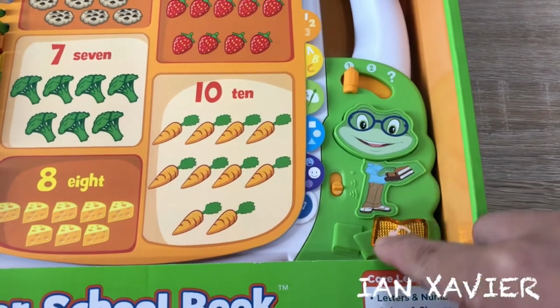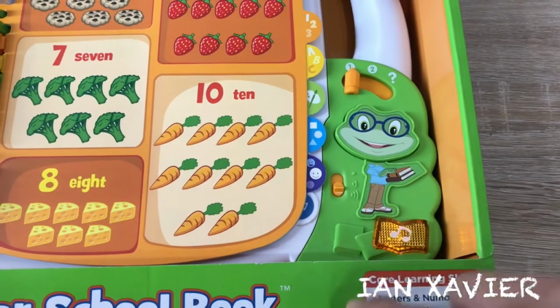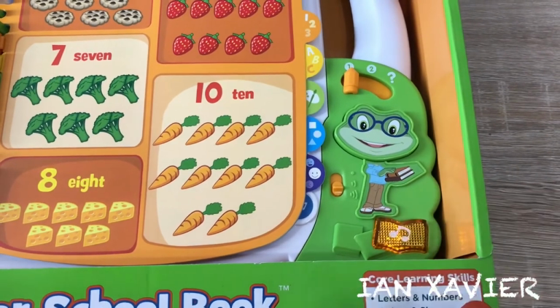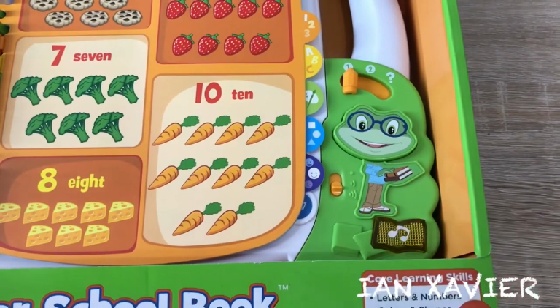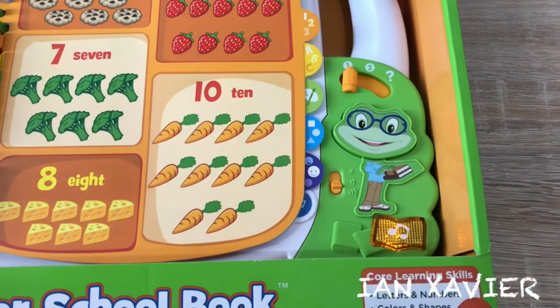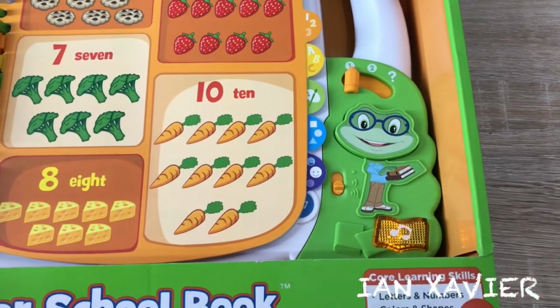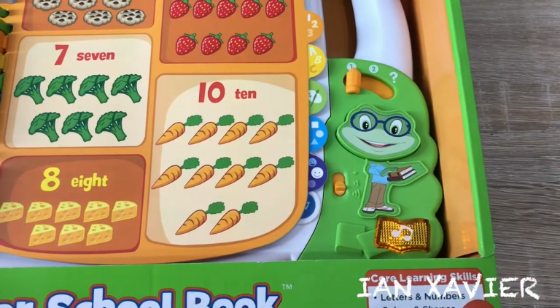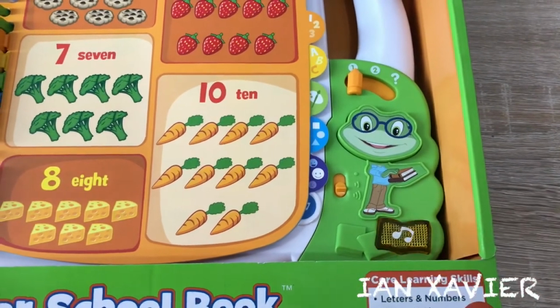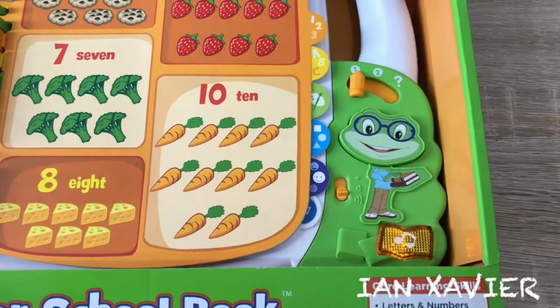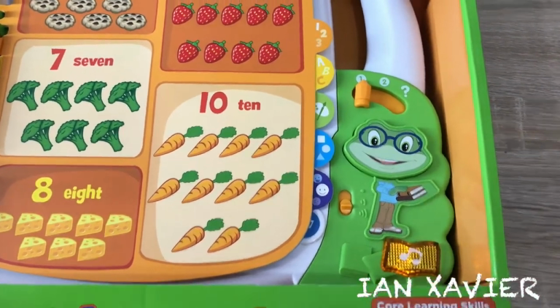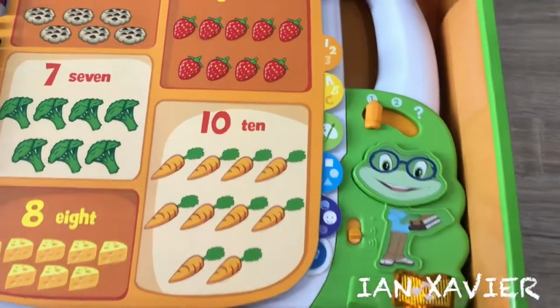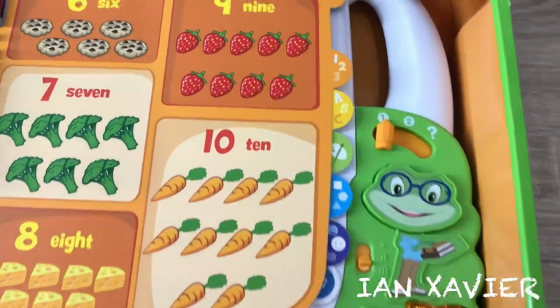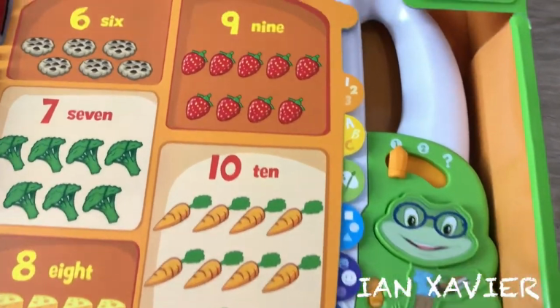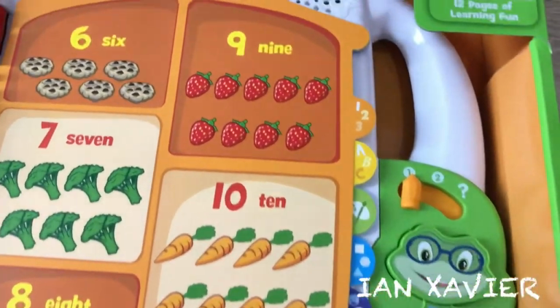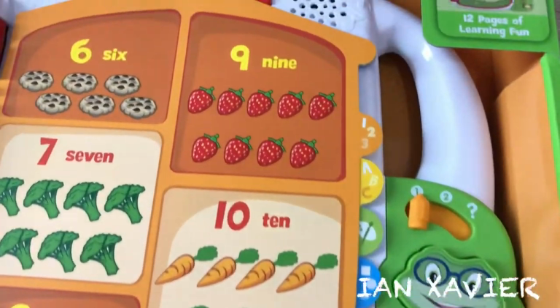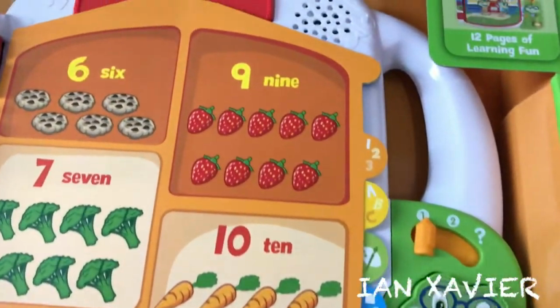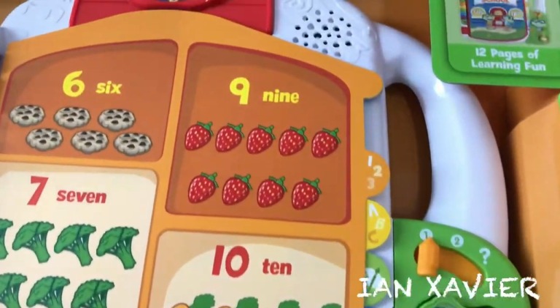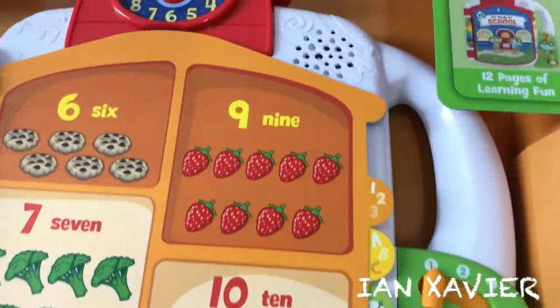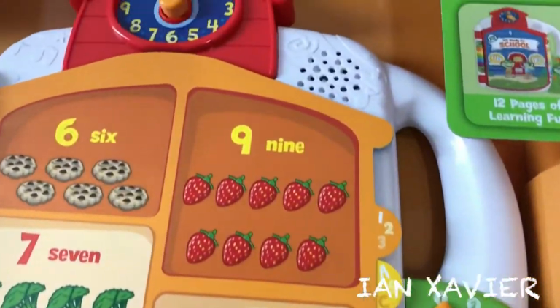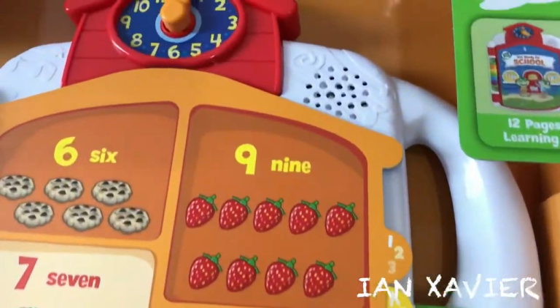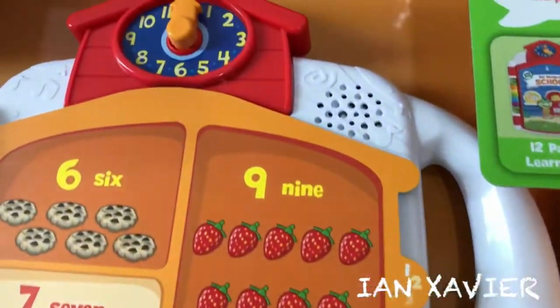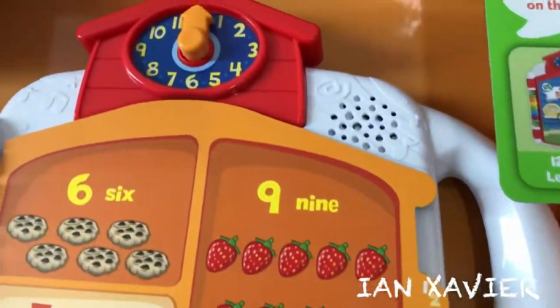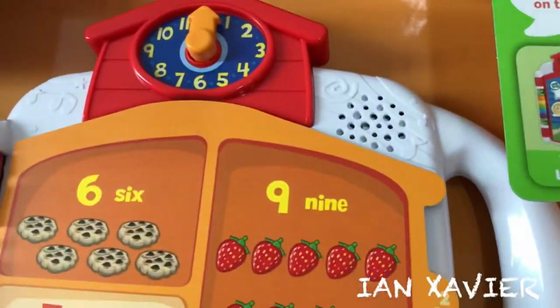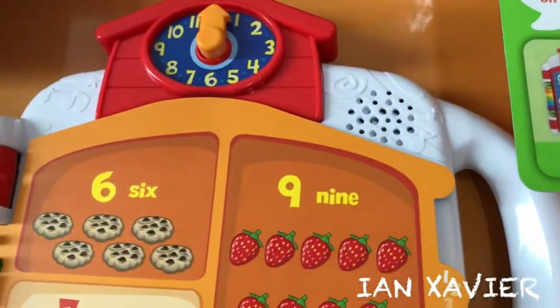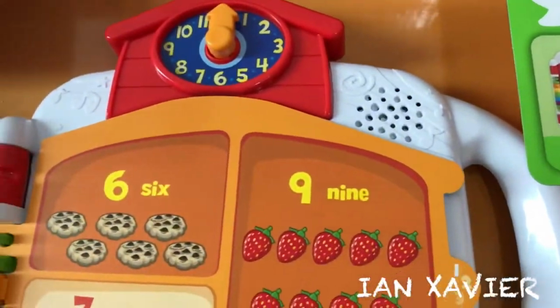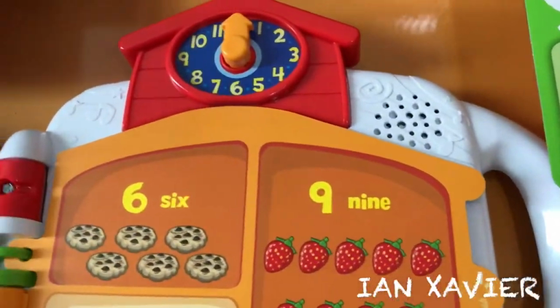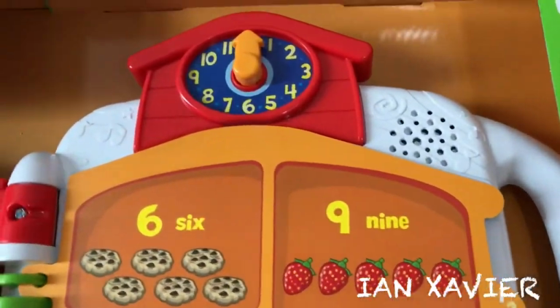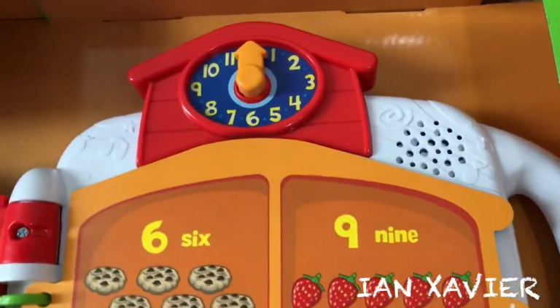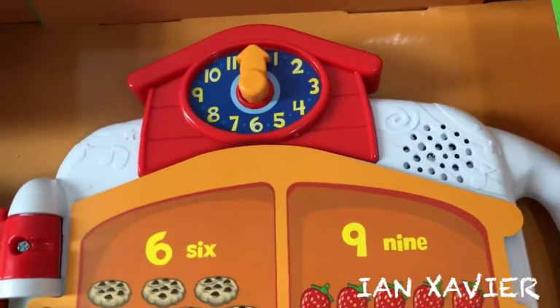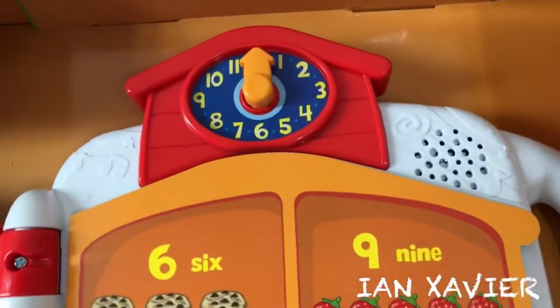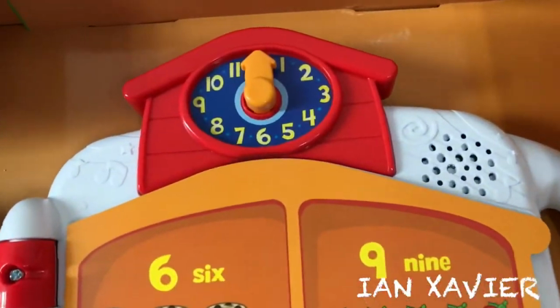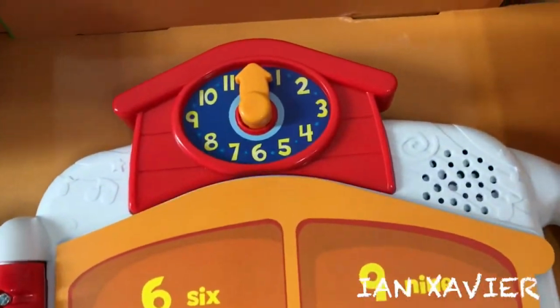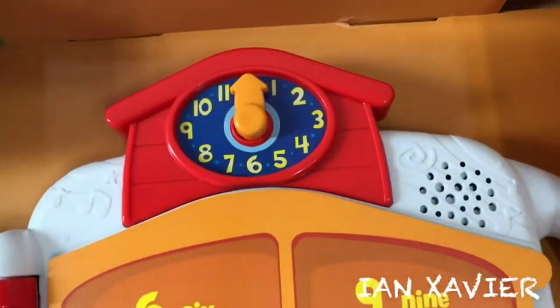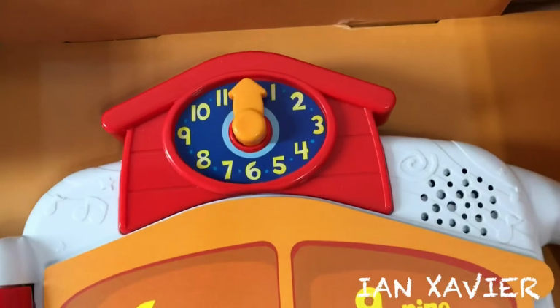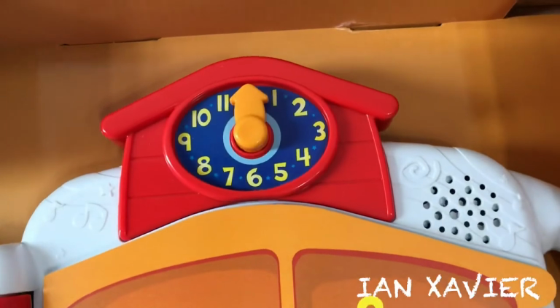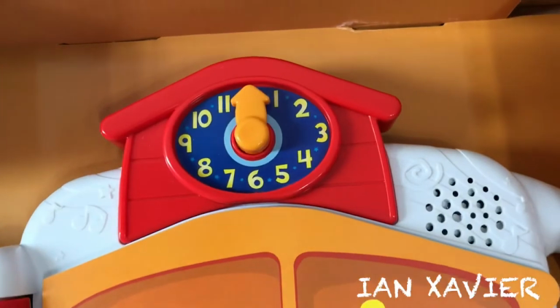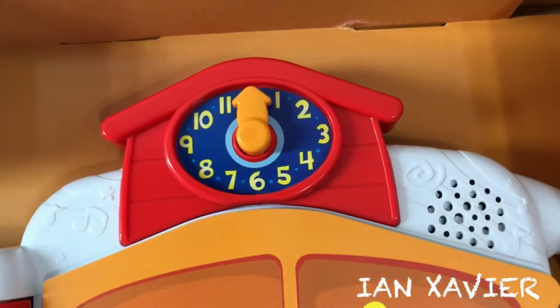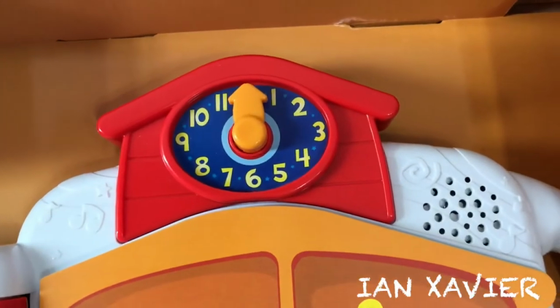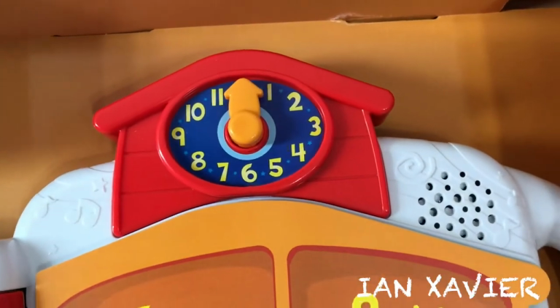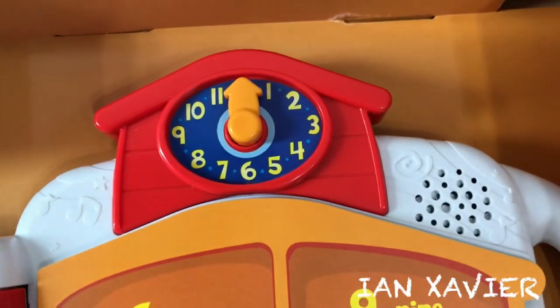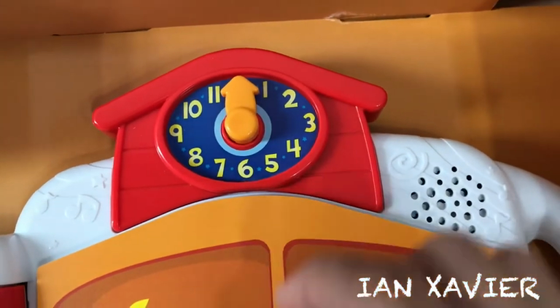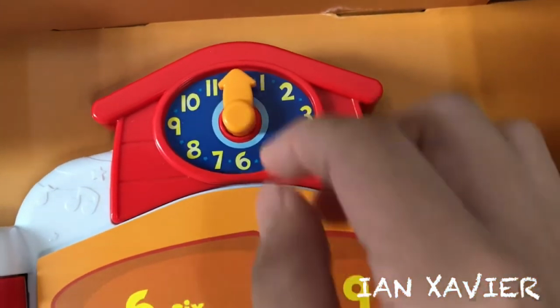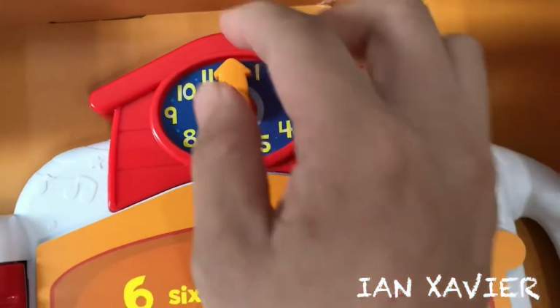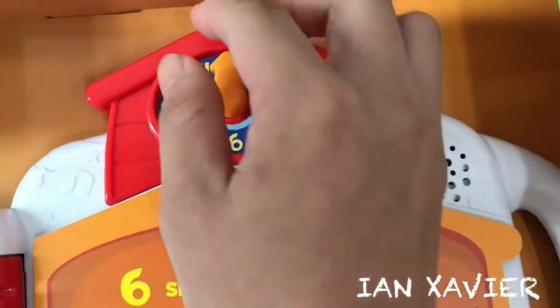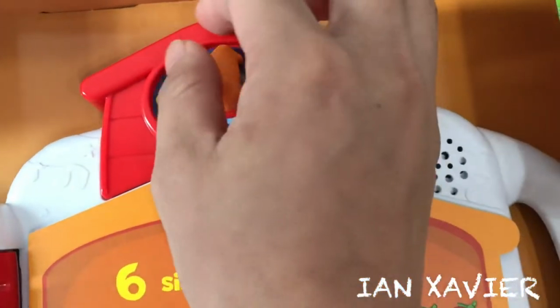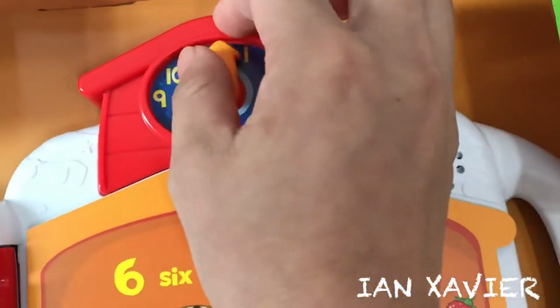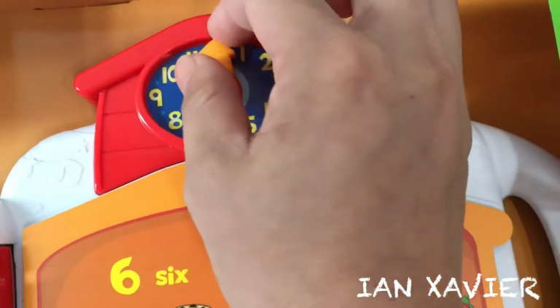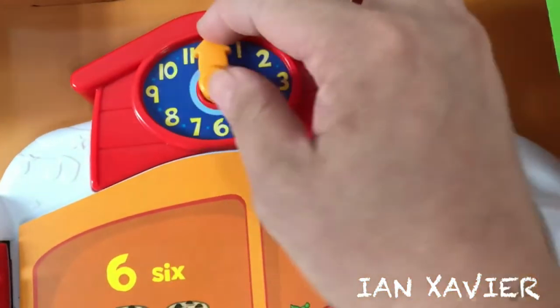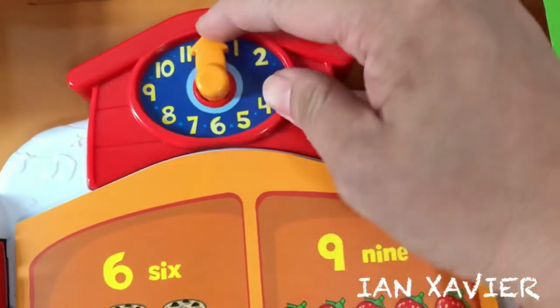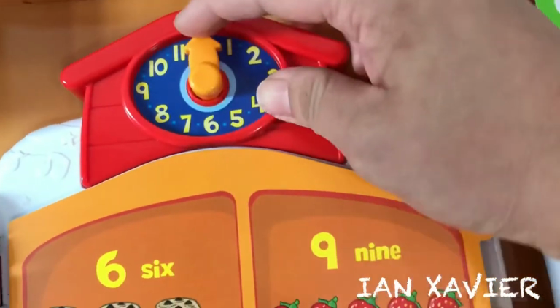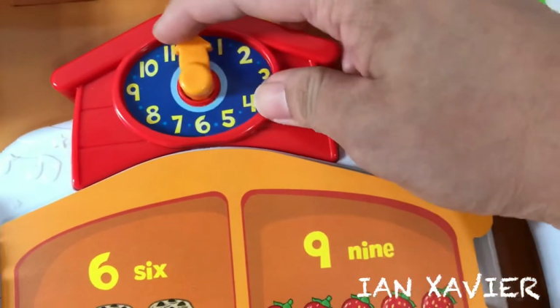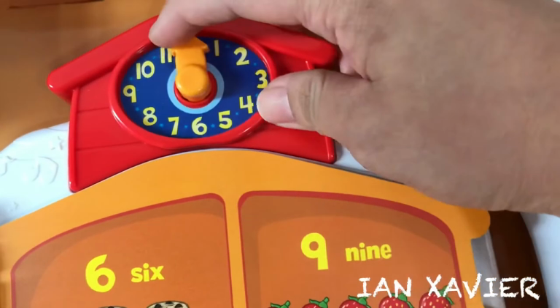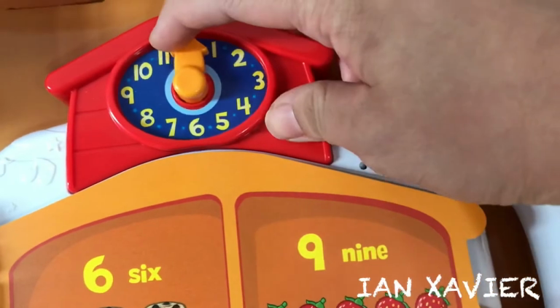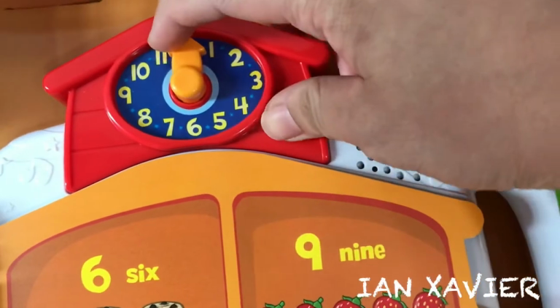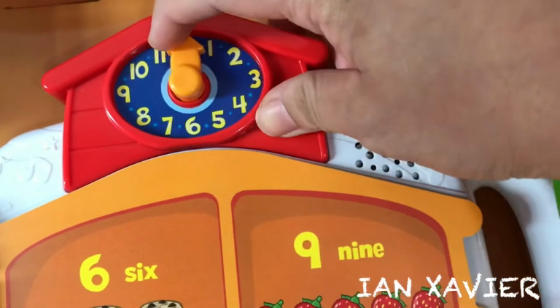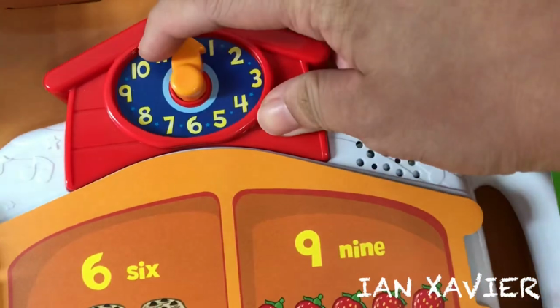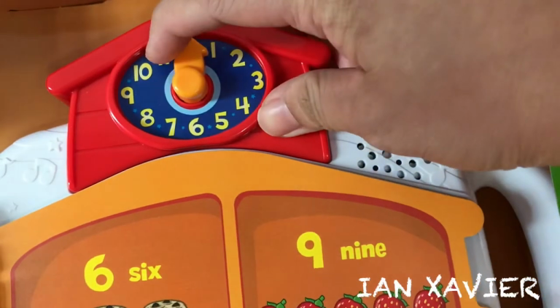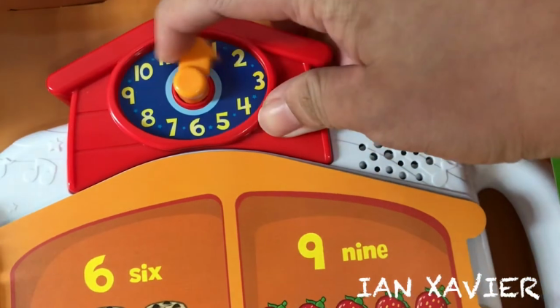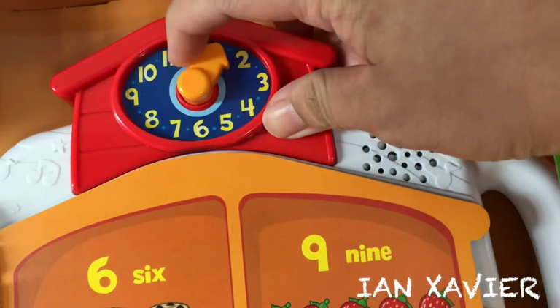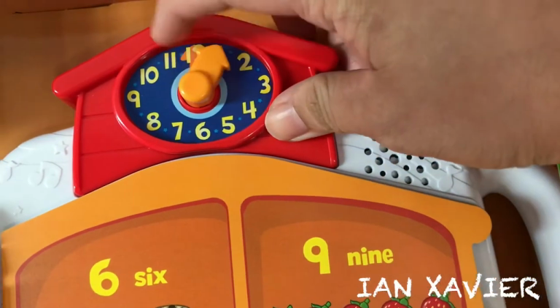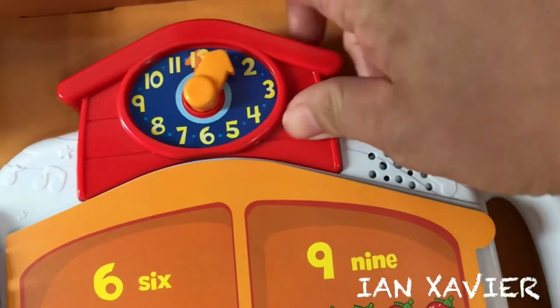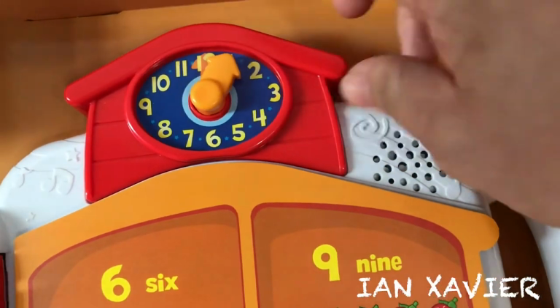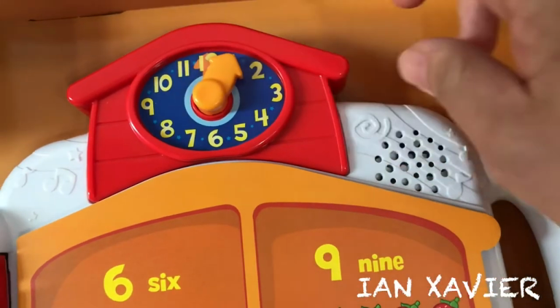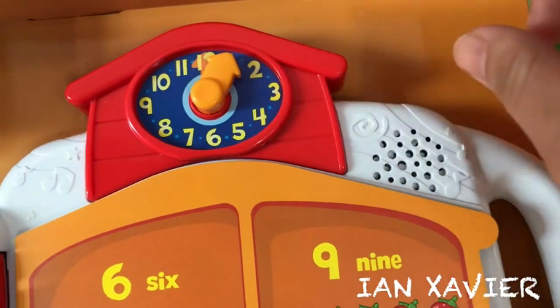Count along with me, it's lots of fun to count along: one, two, three, four, five, six, seven, eight, nine, ten.